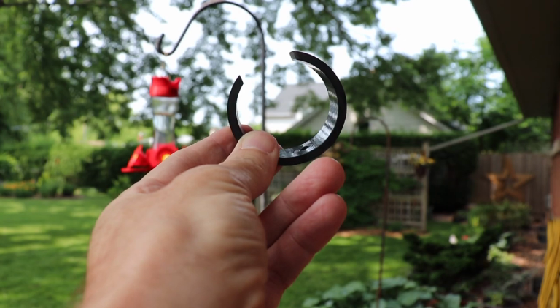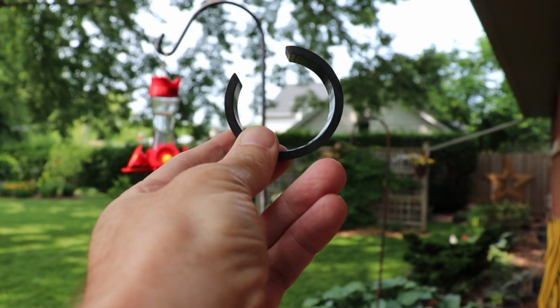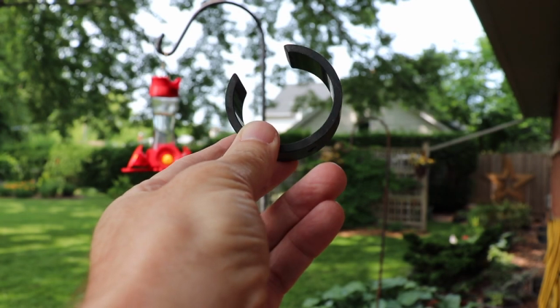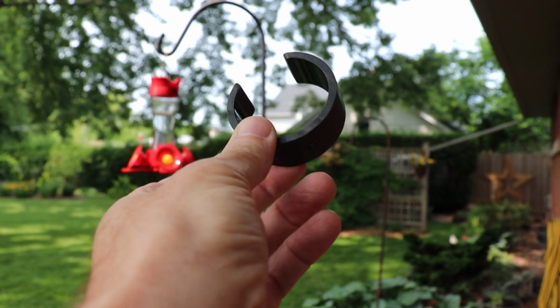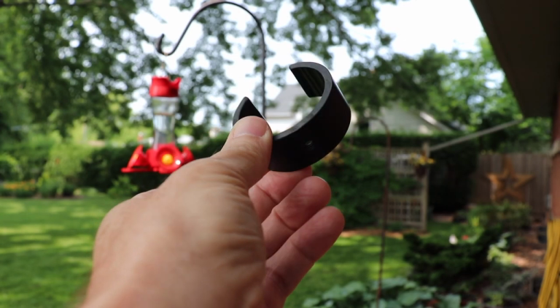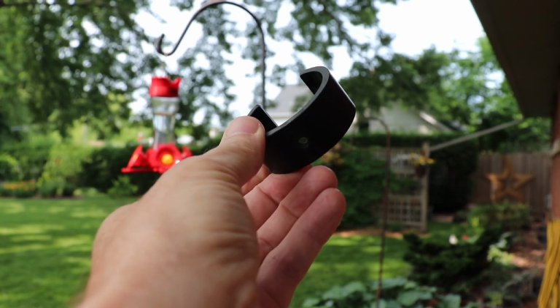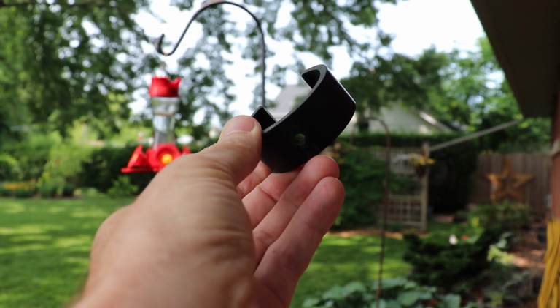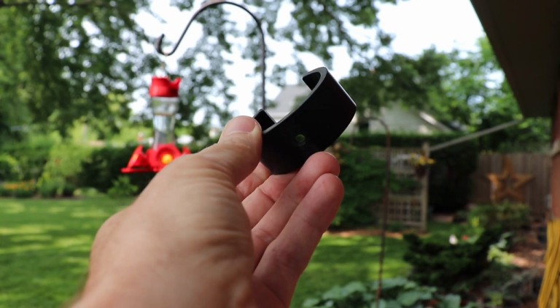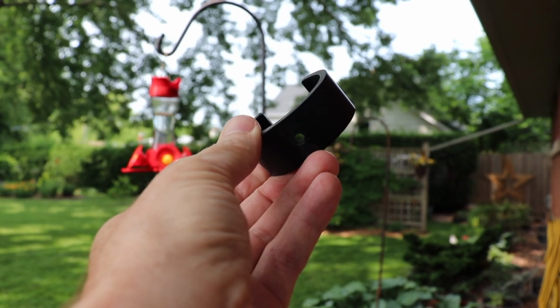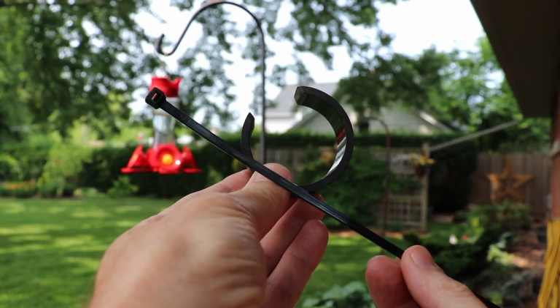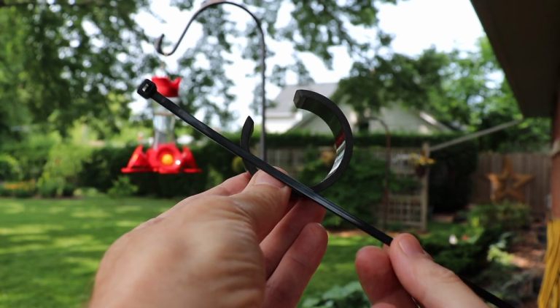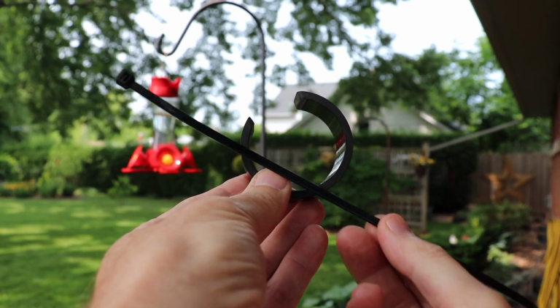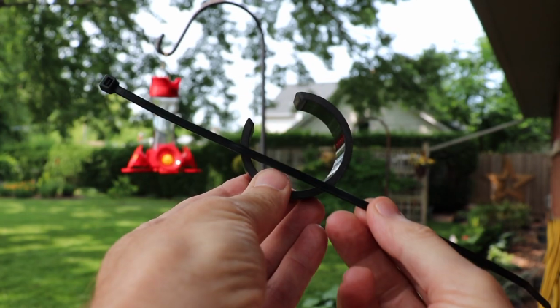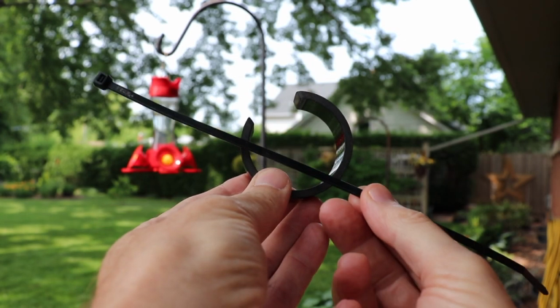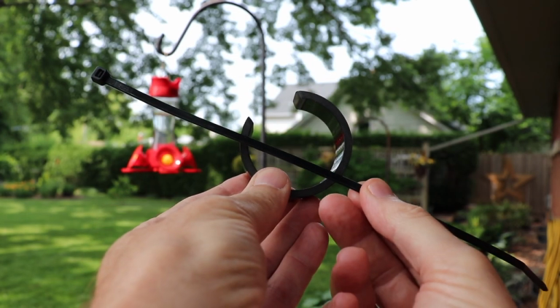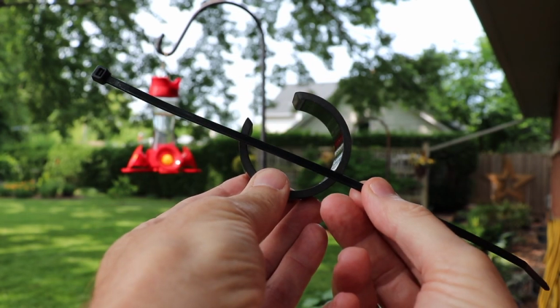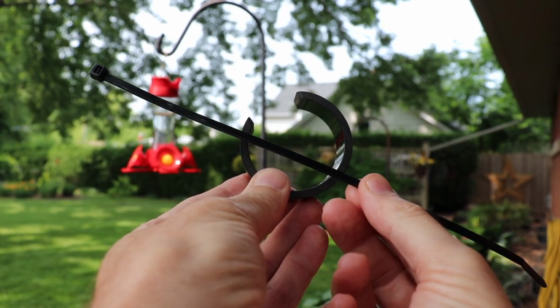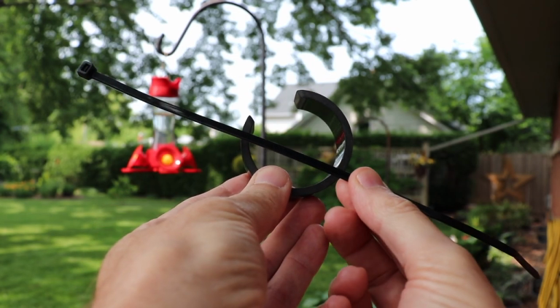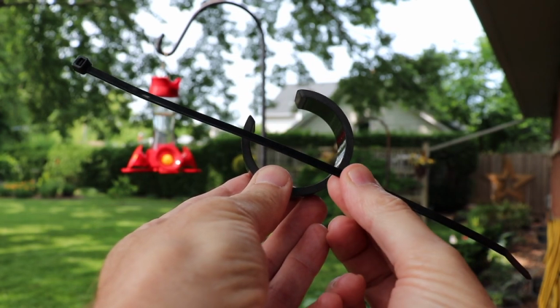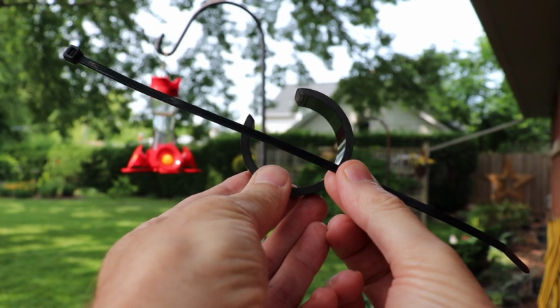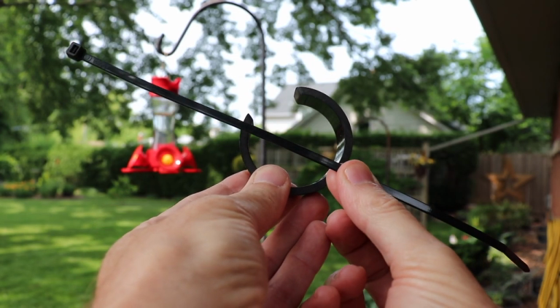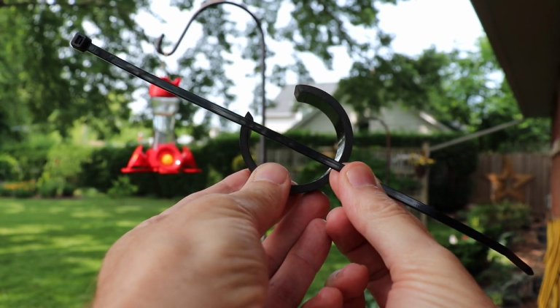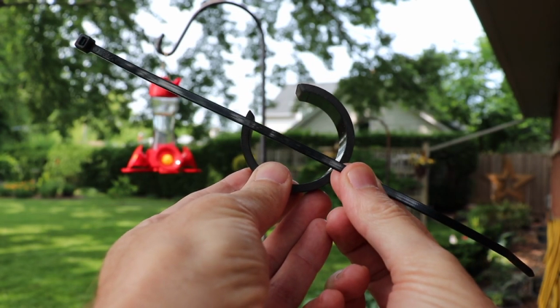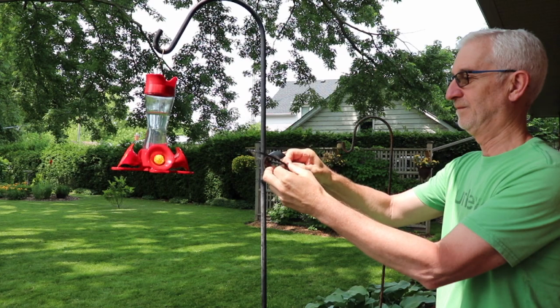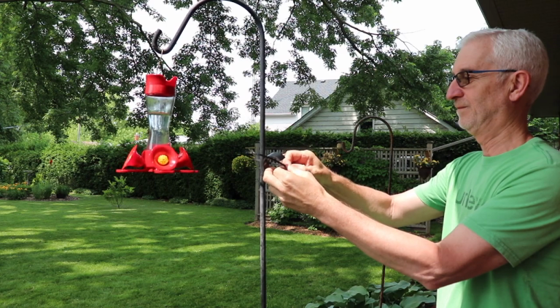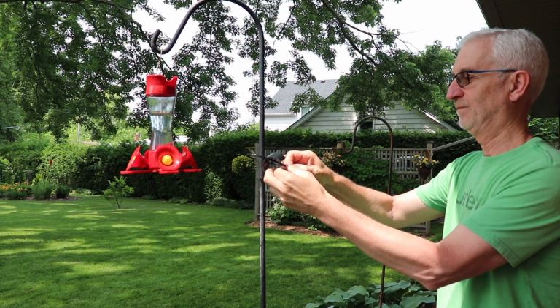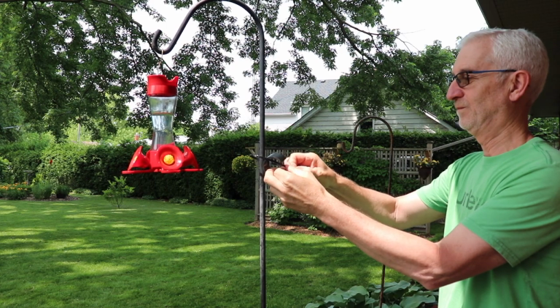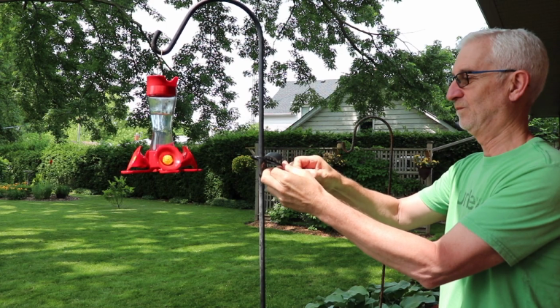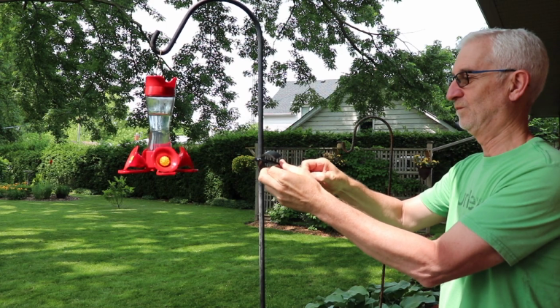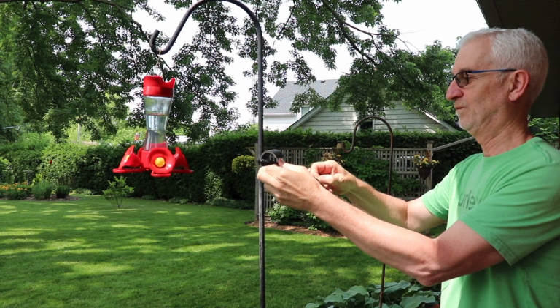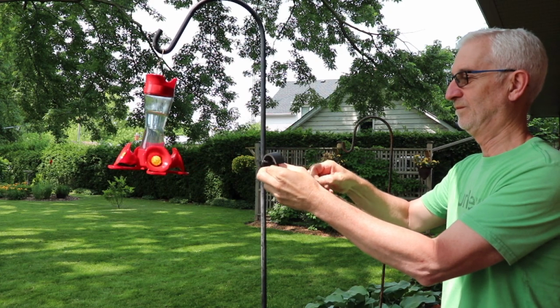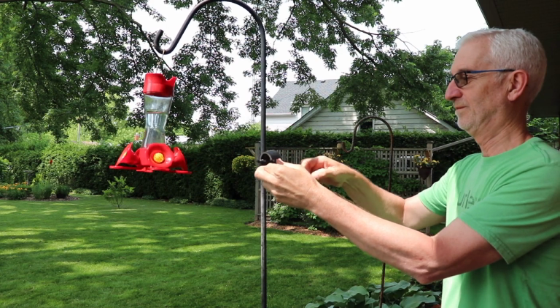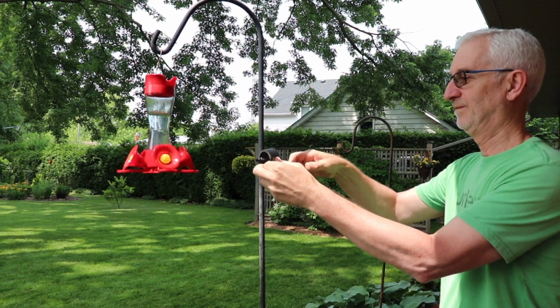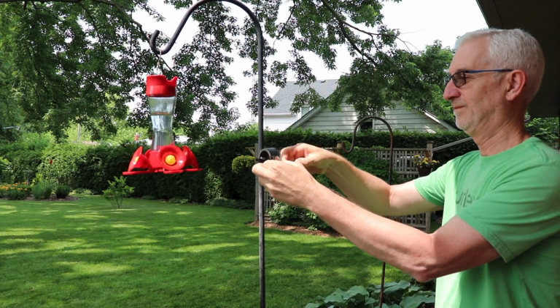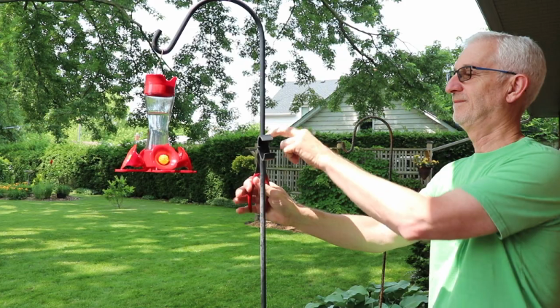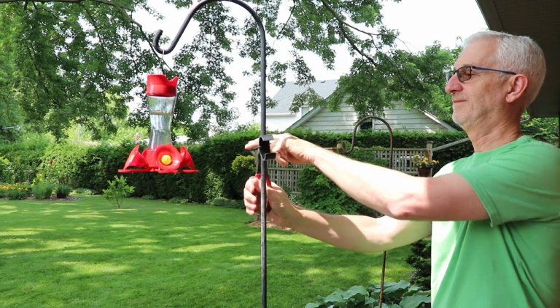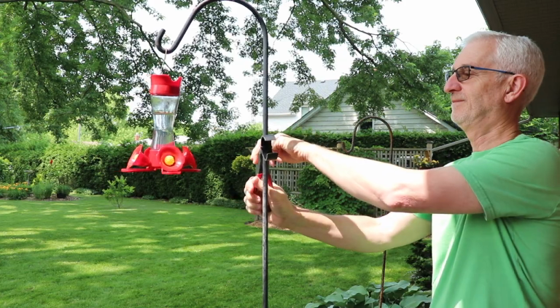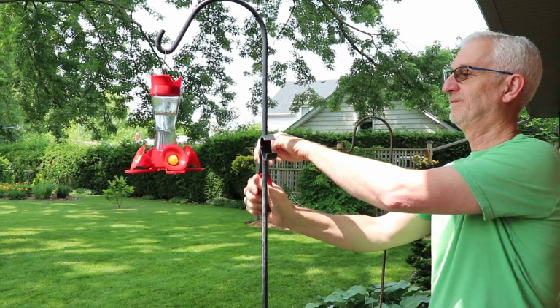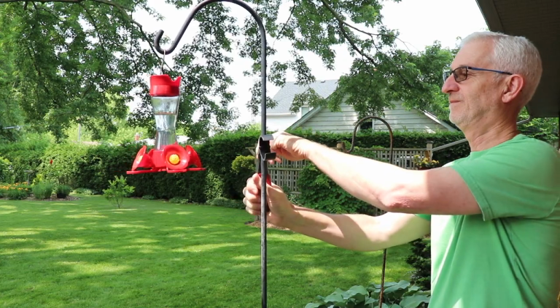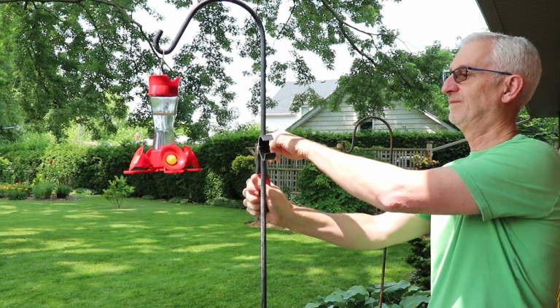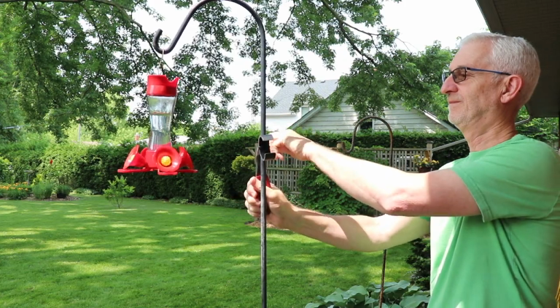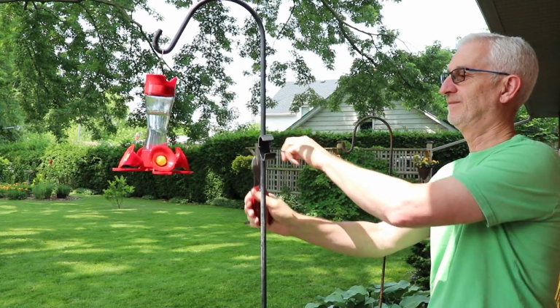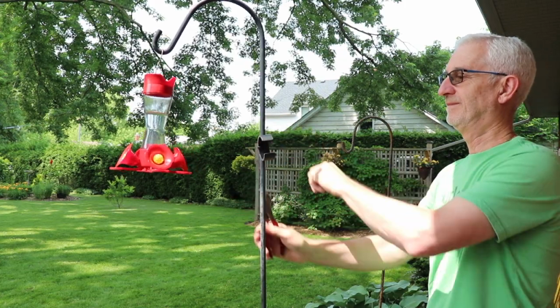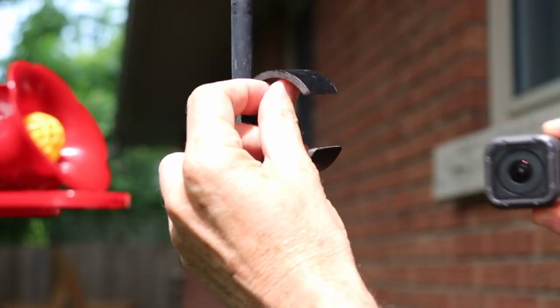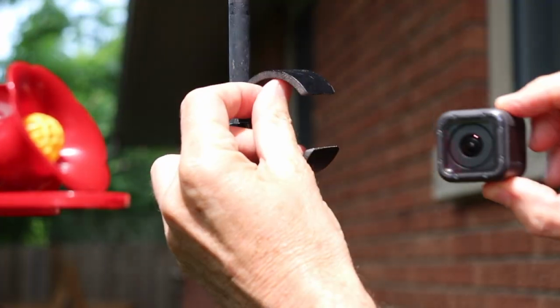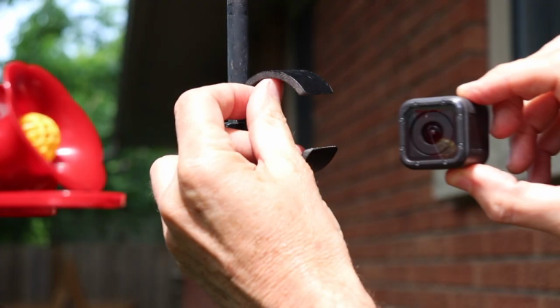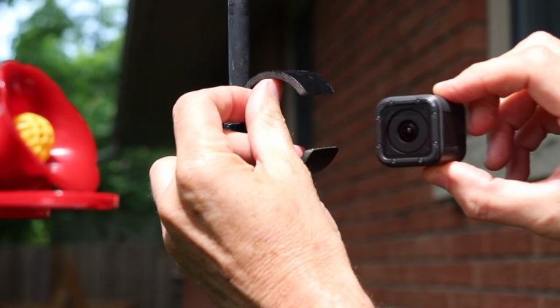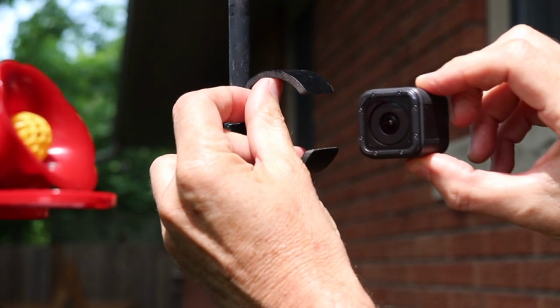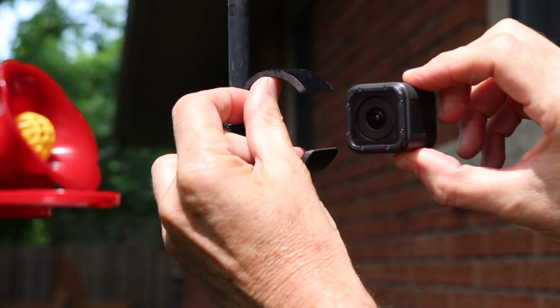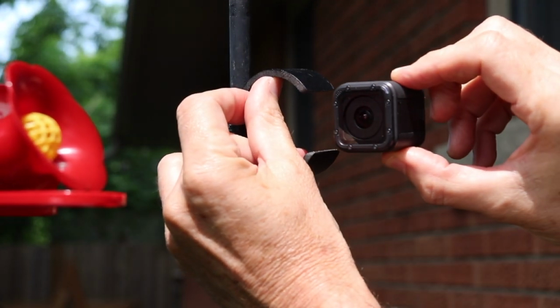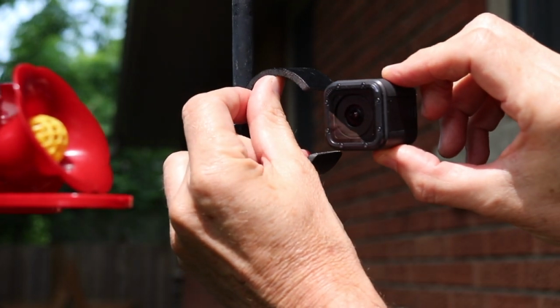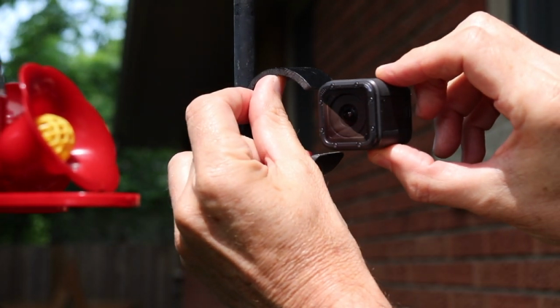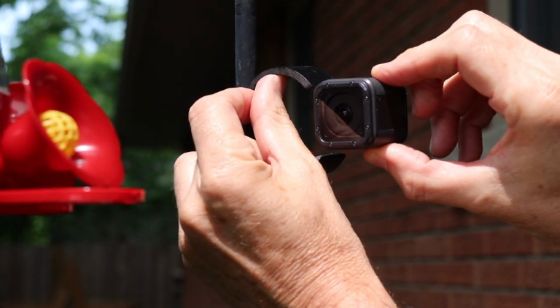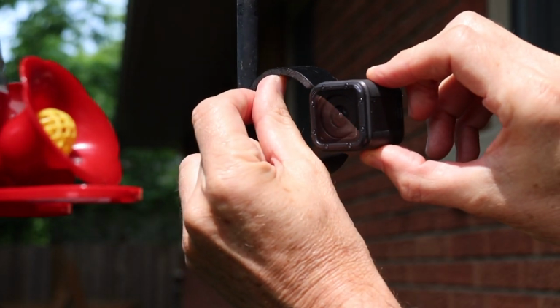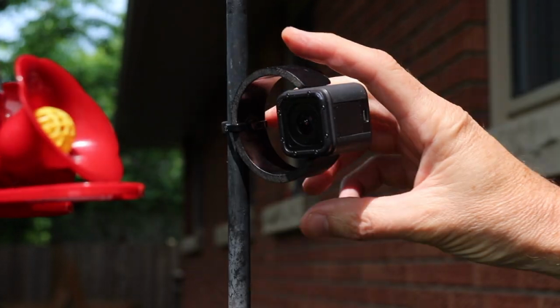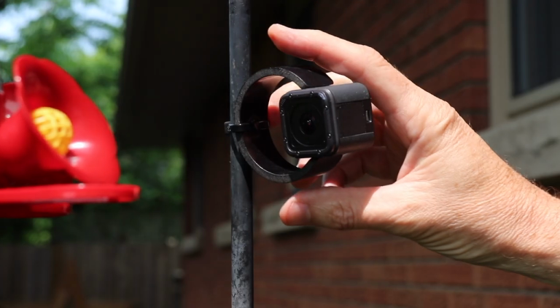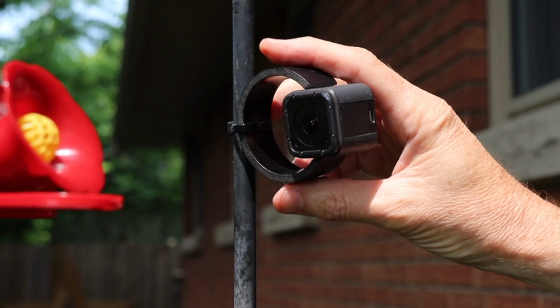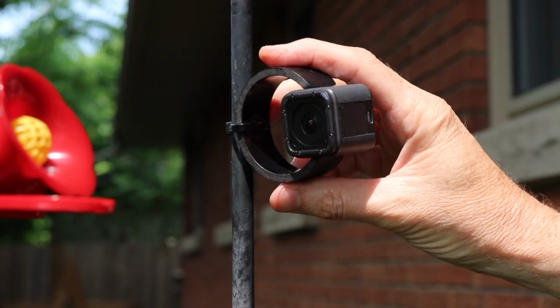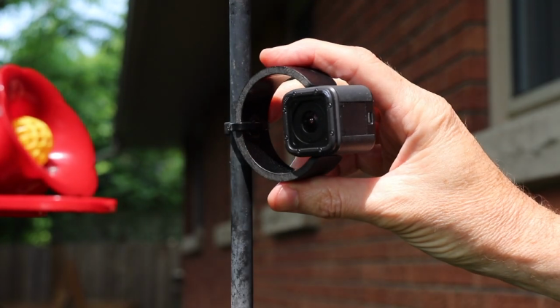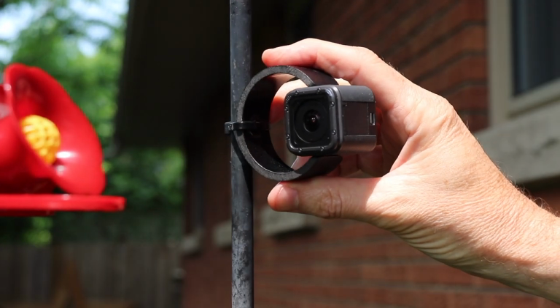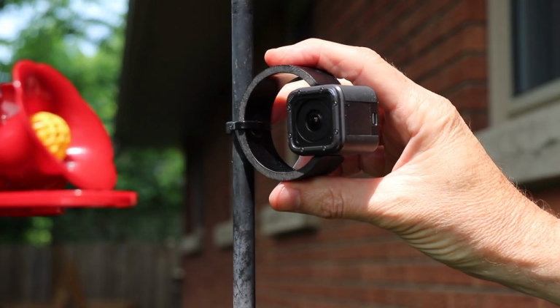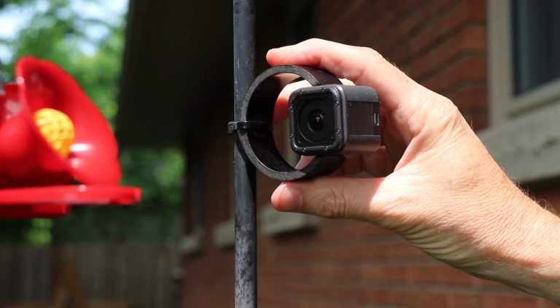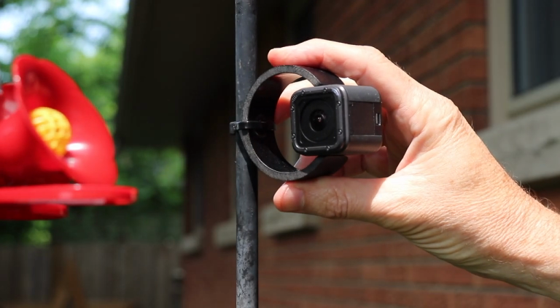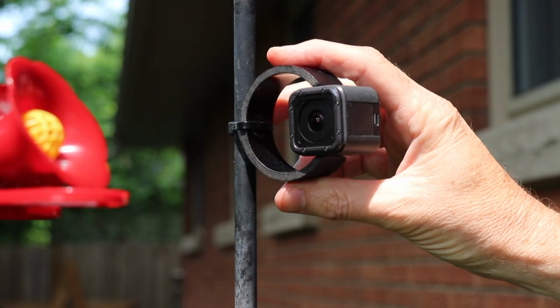Hummingbirds are fascinating to watch, so I decided to take my little camera, attach it to a pole, just to see what type of images I could get.